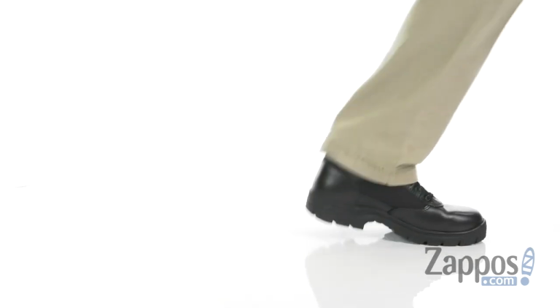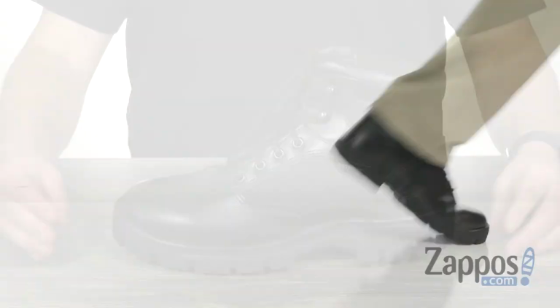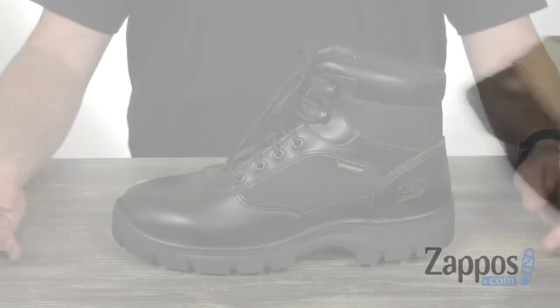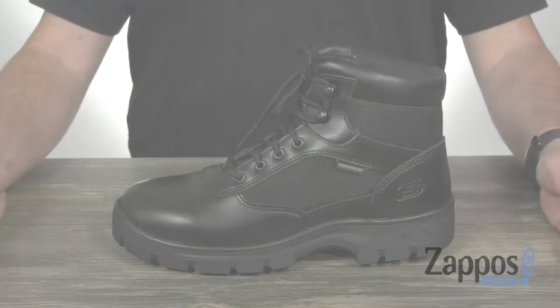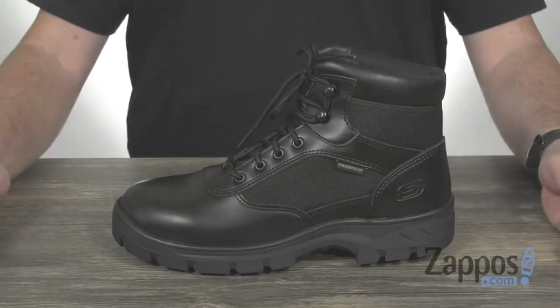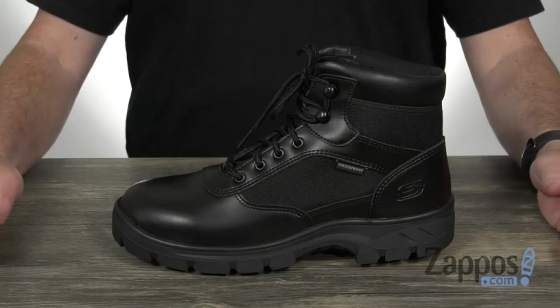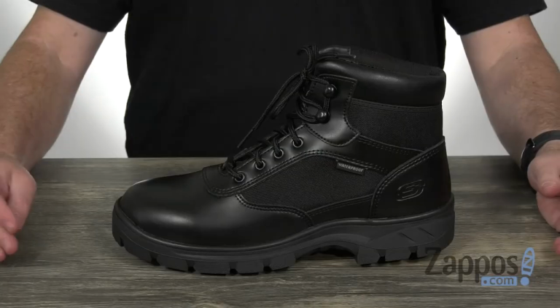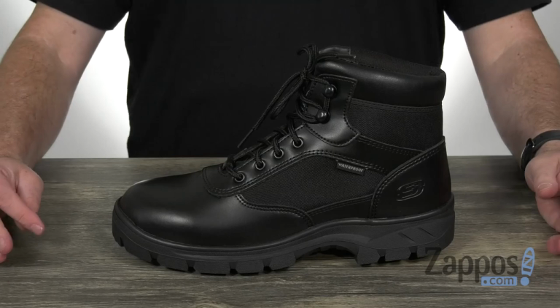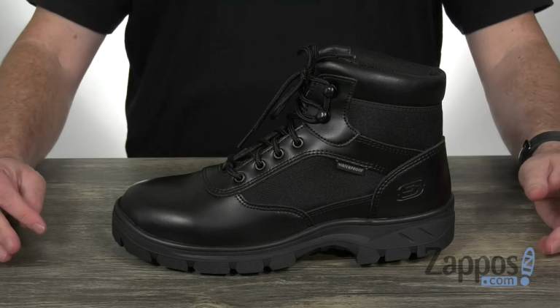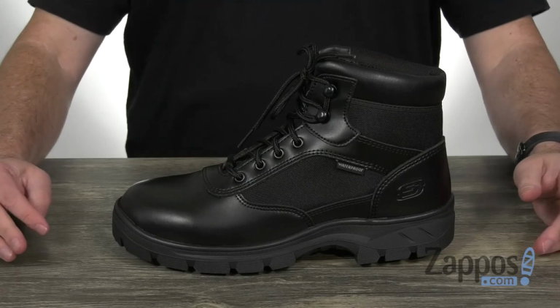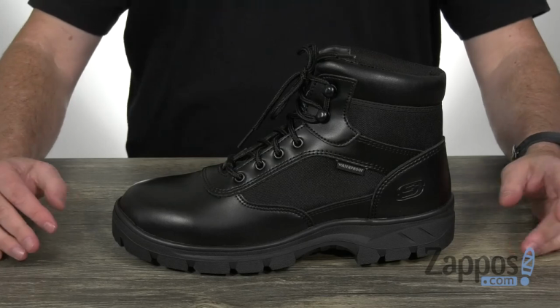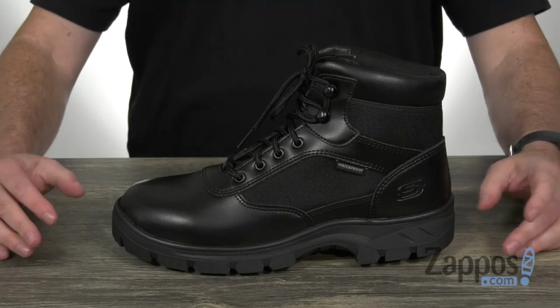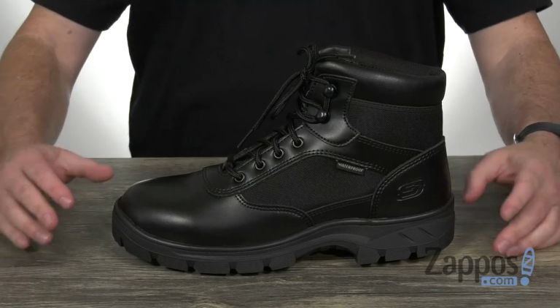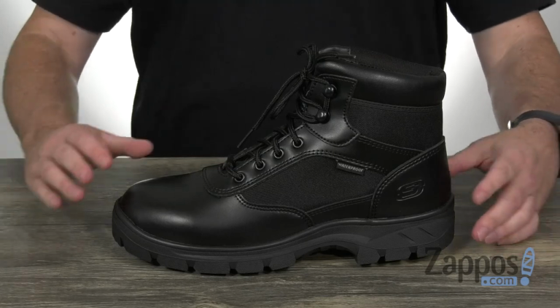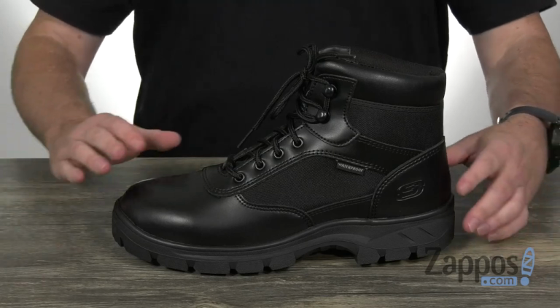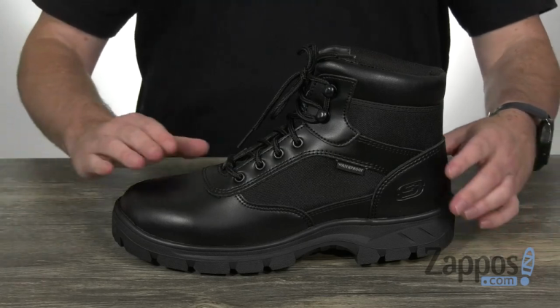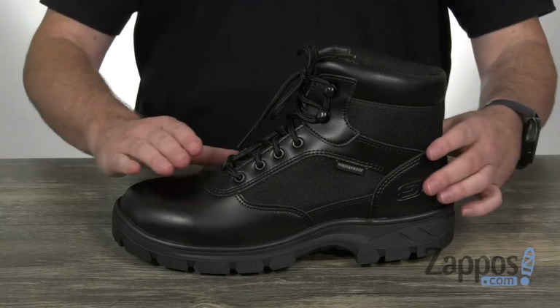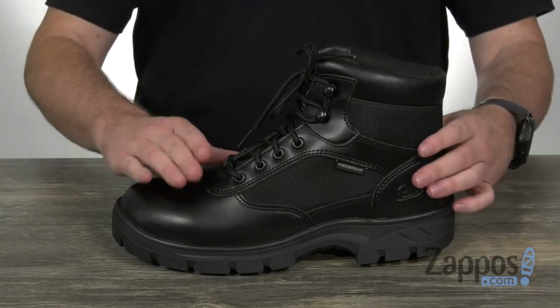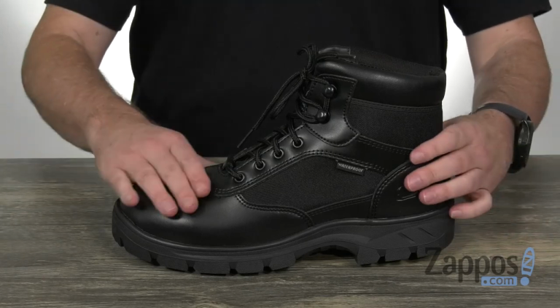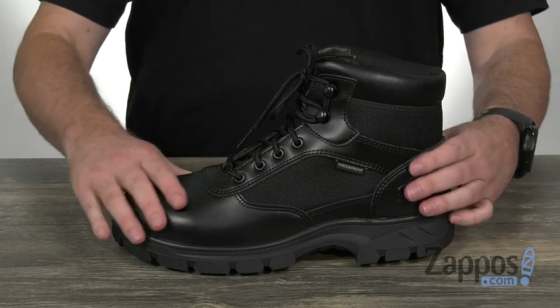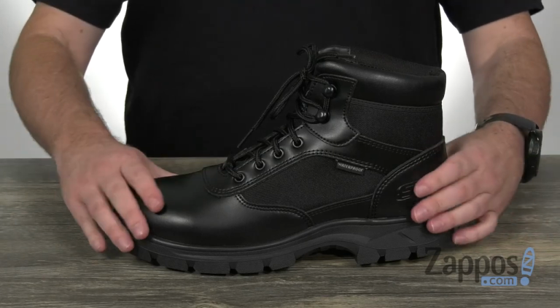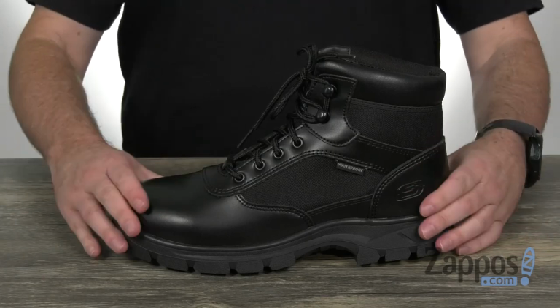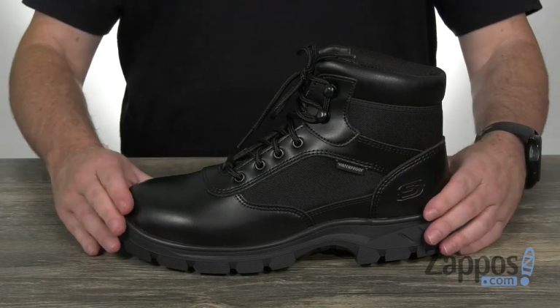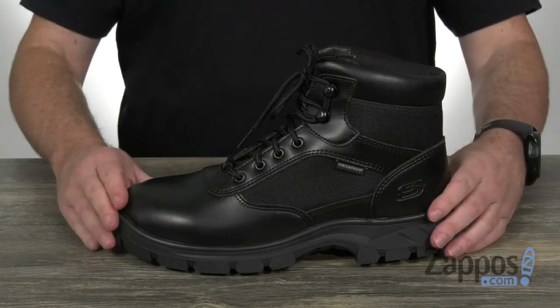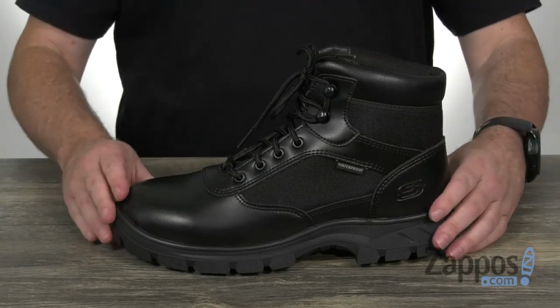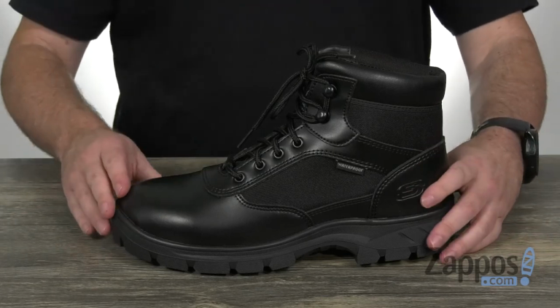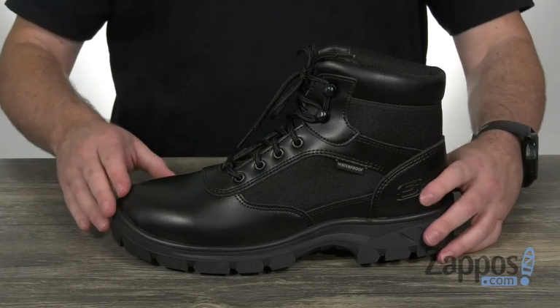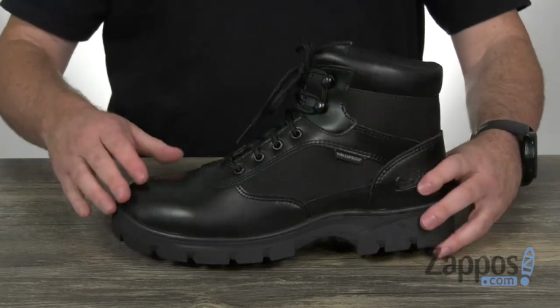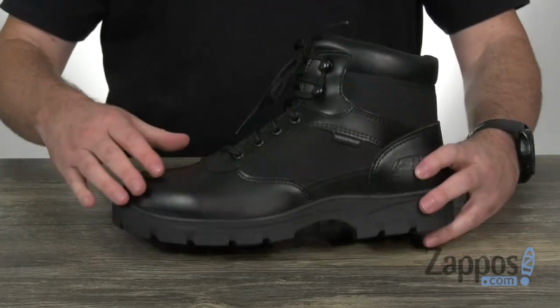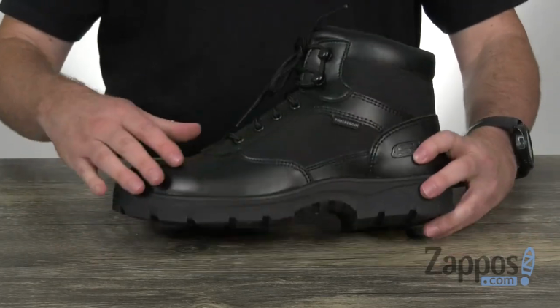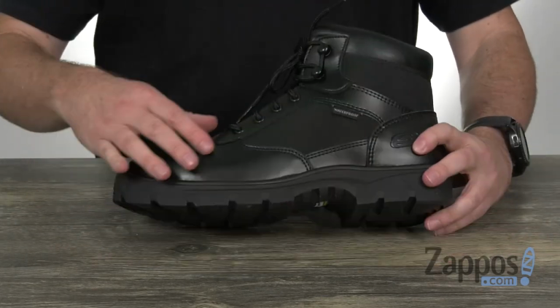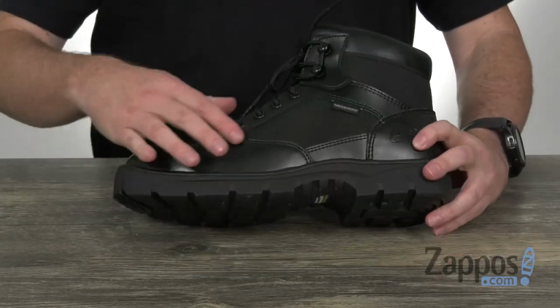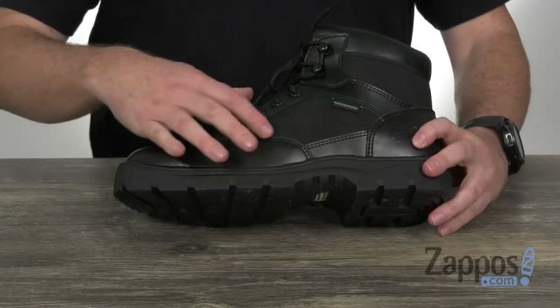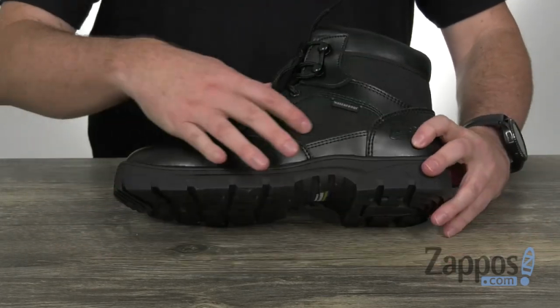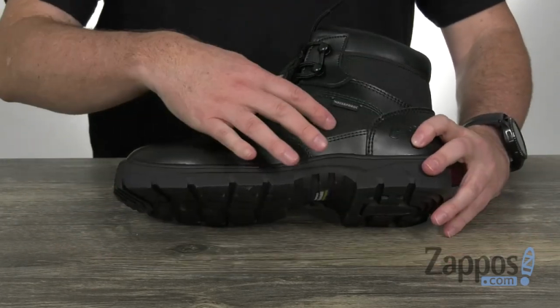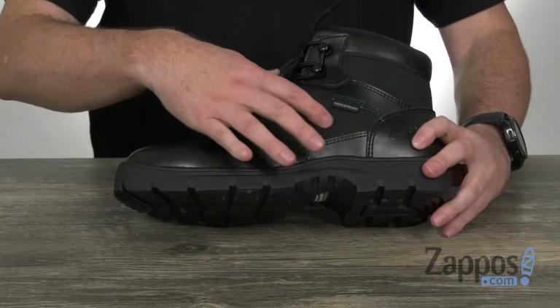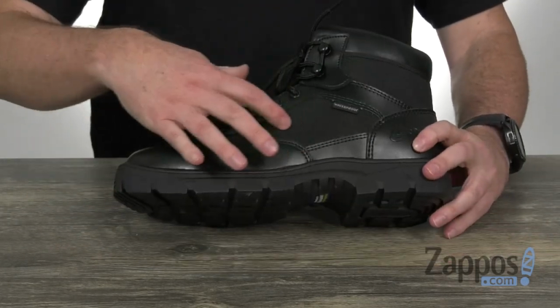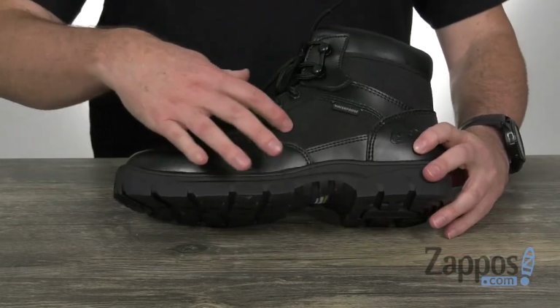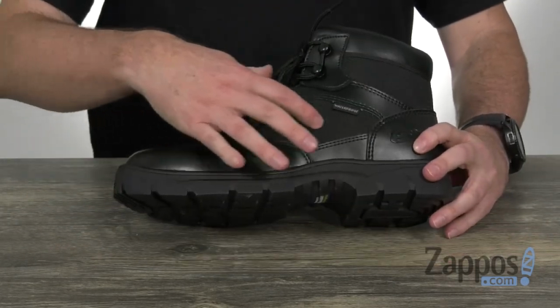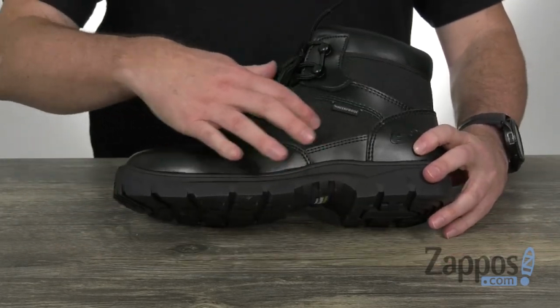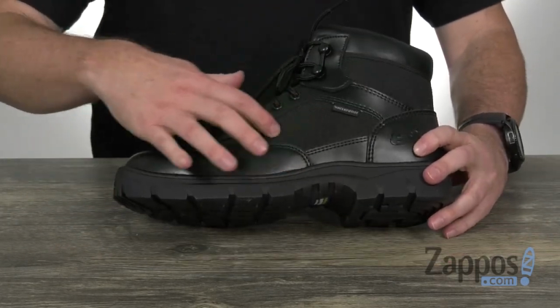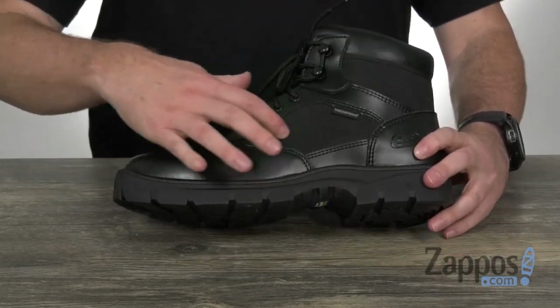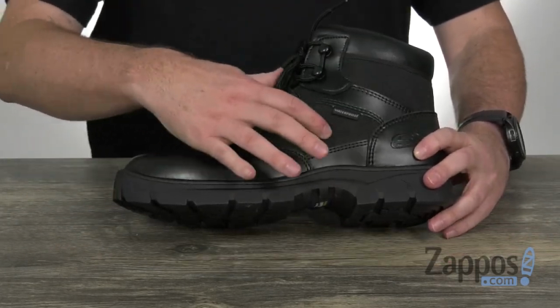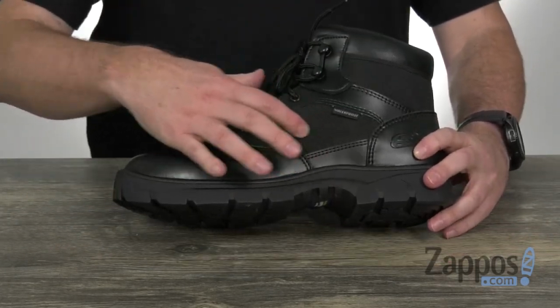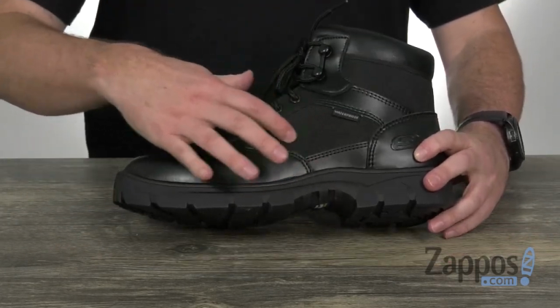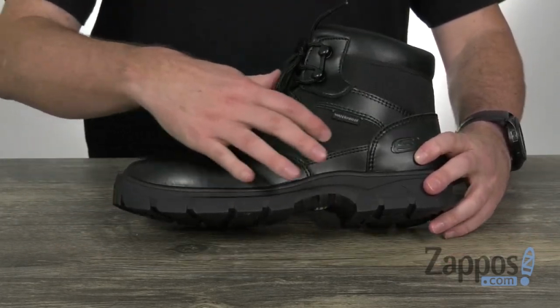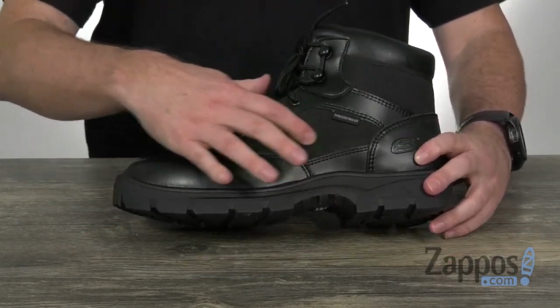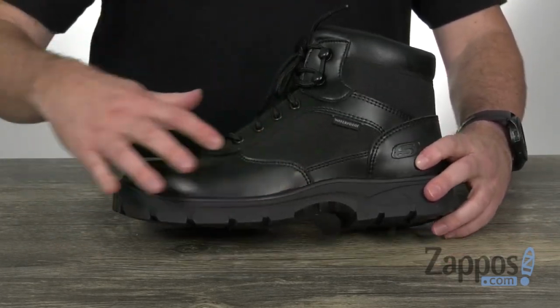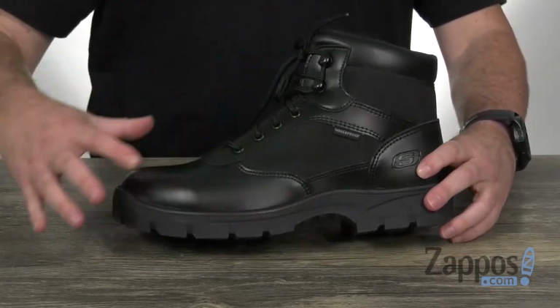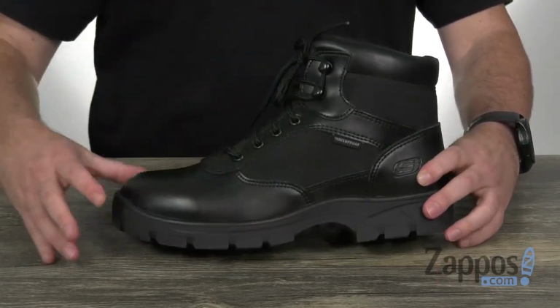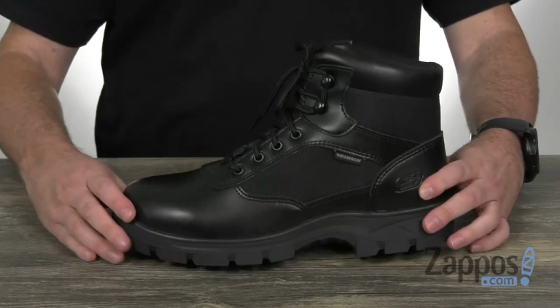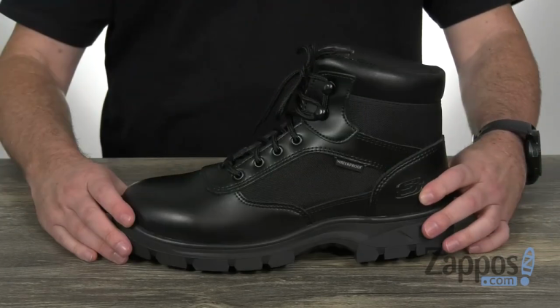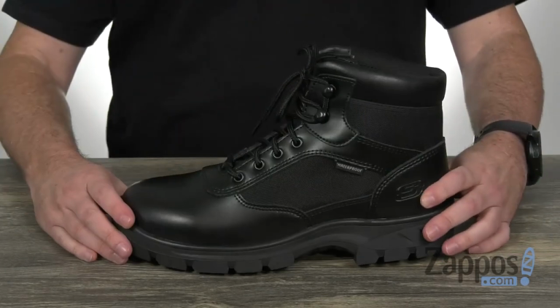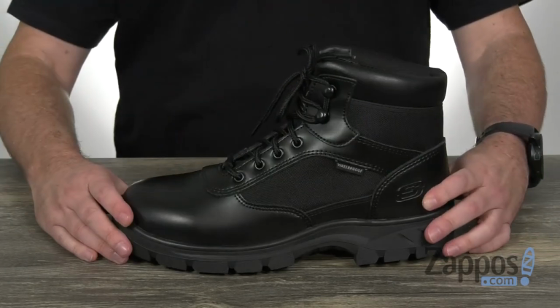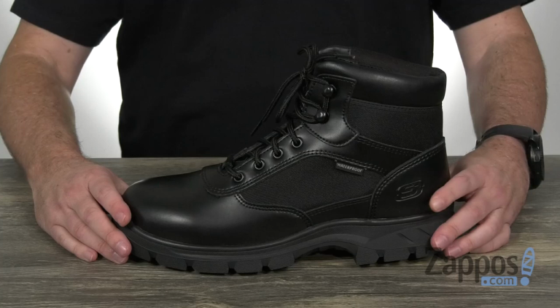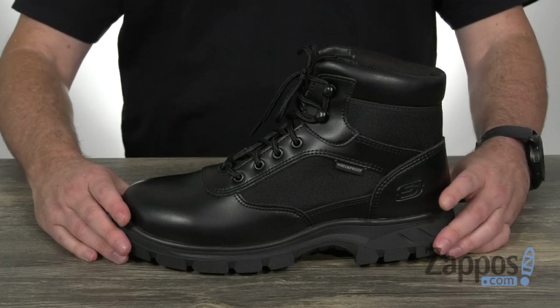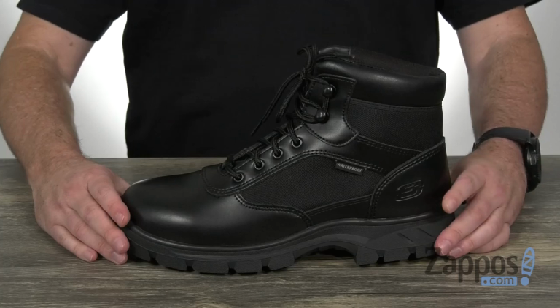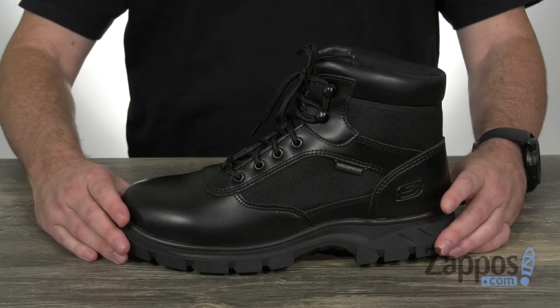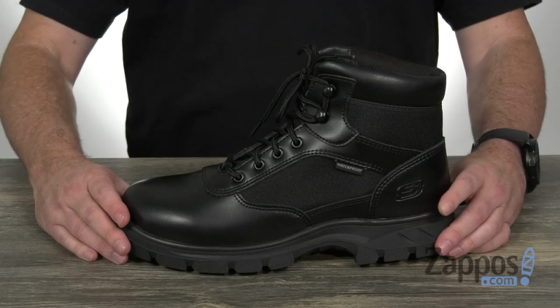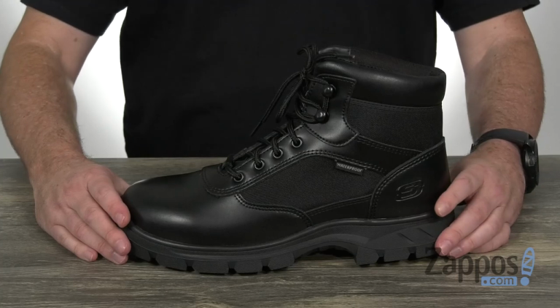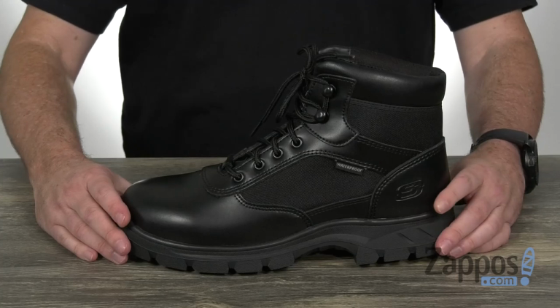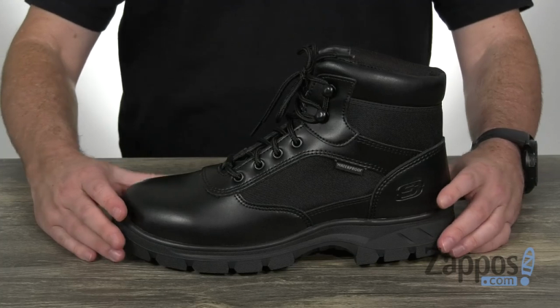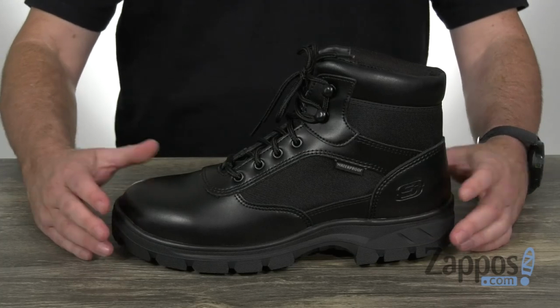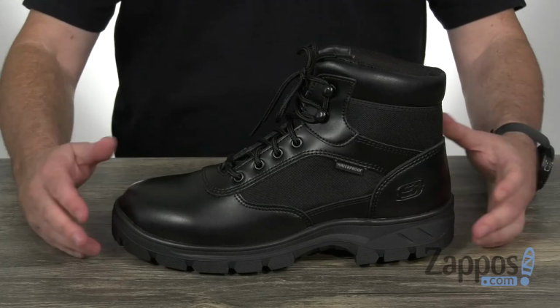These soft toe work boots are made with a durable leather with a combination of Cordura fabric panels on the side.